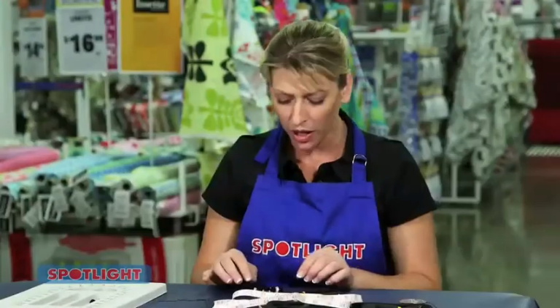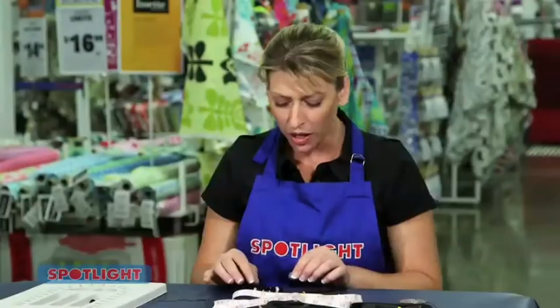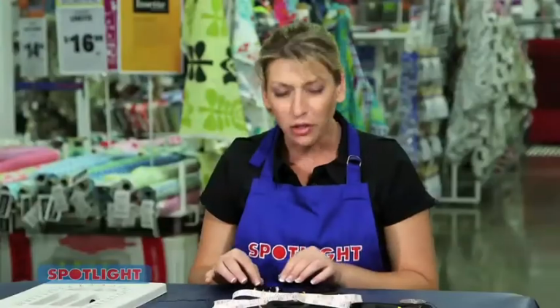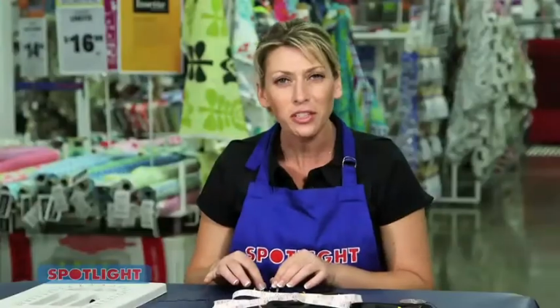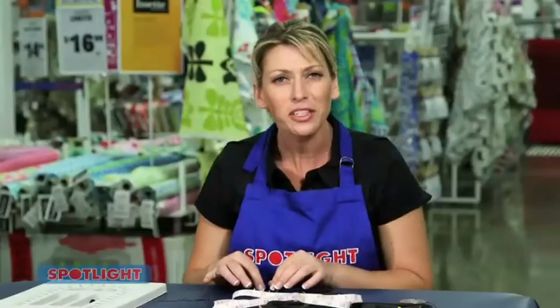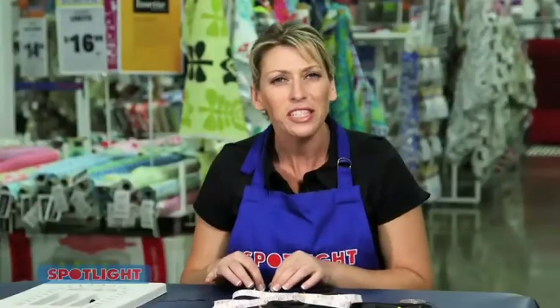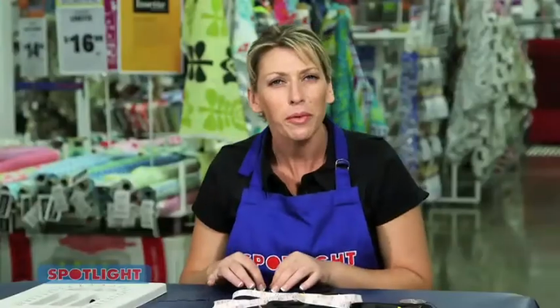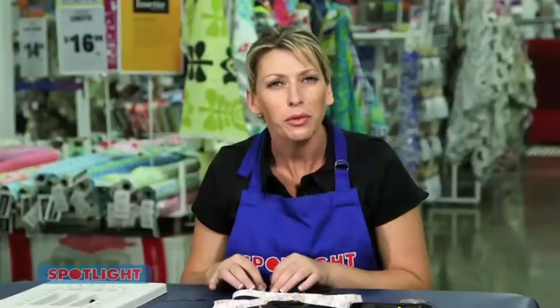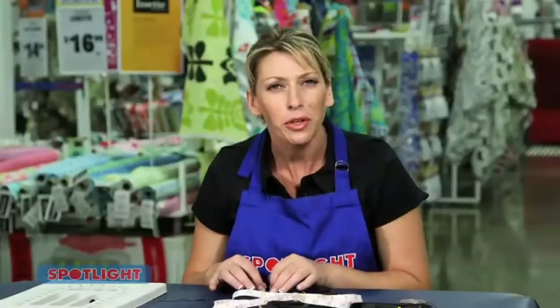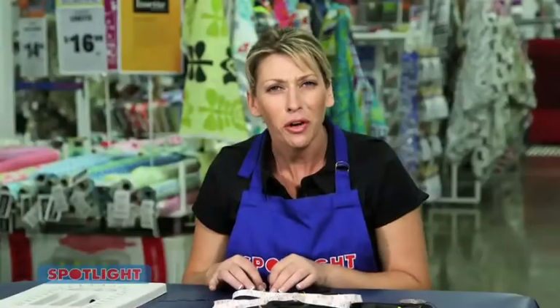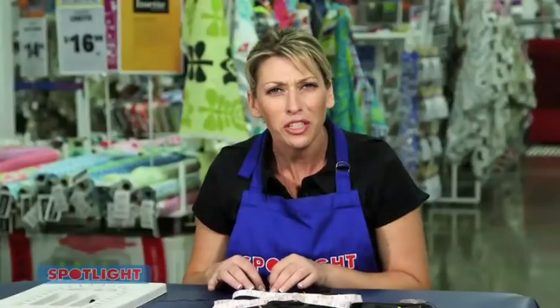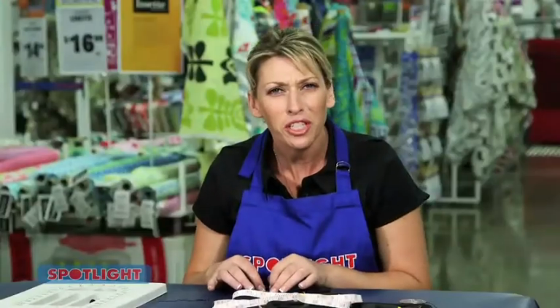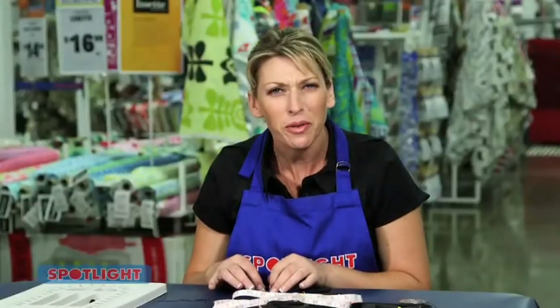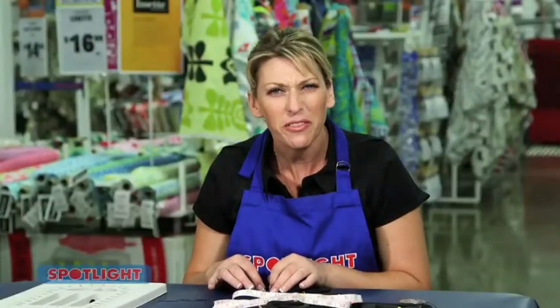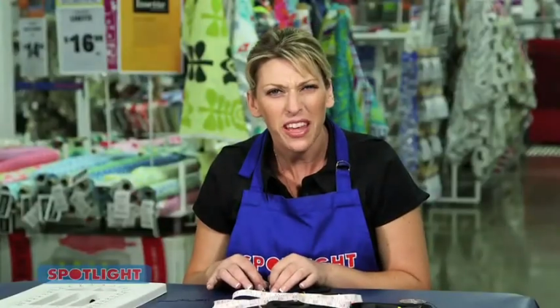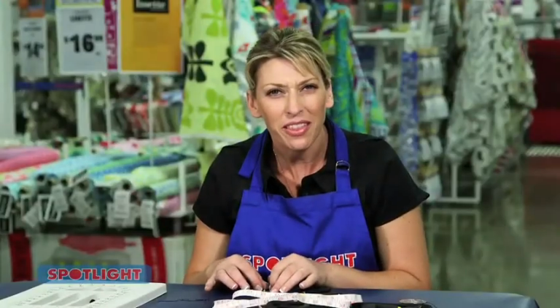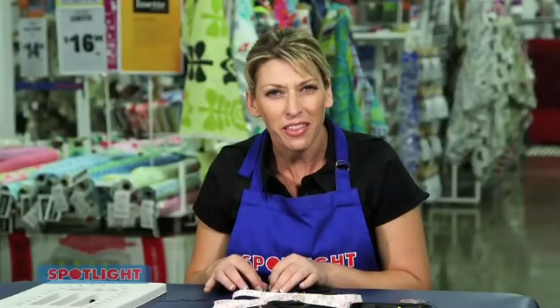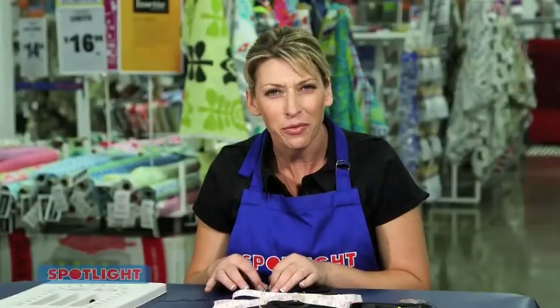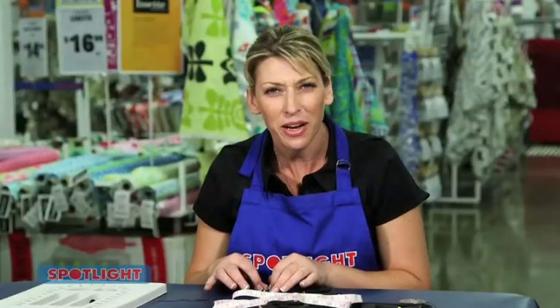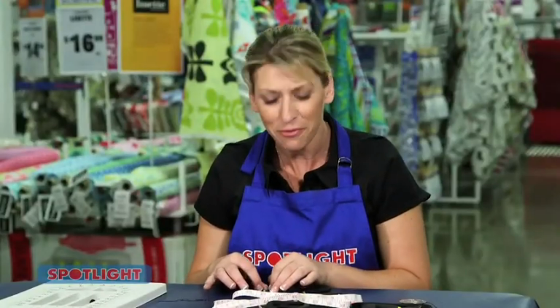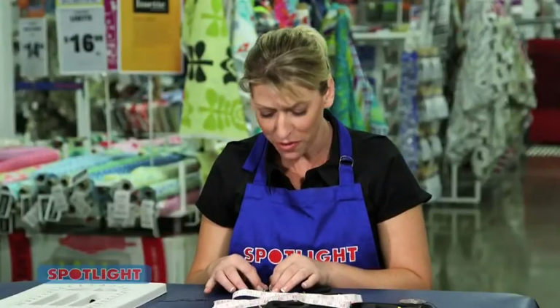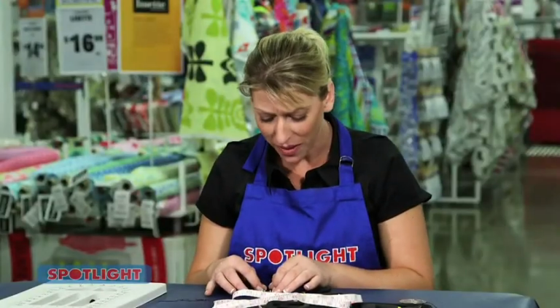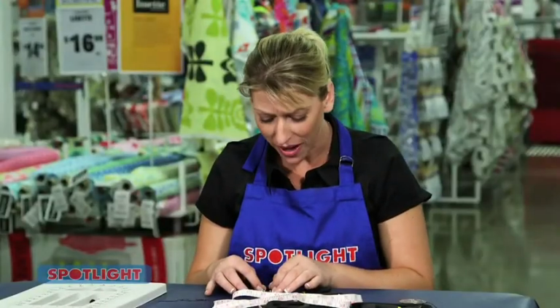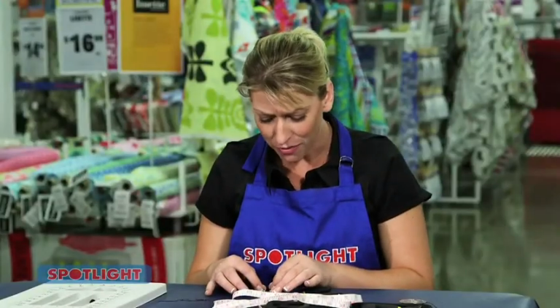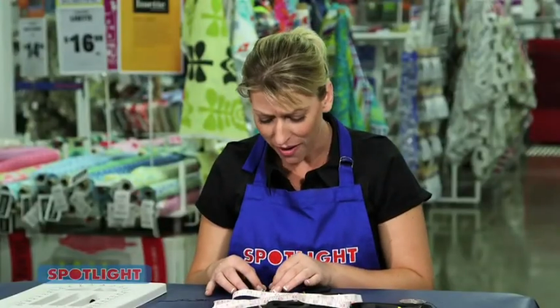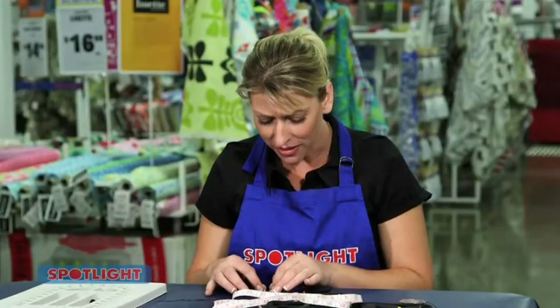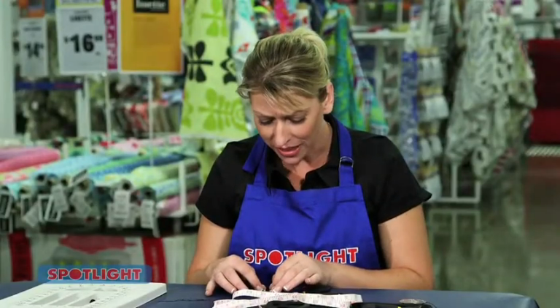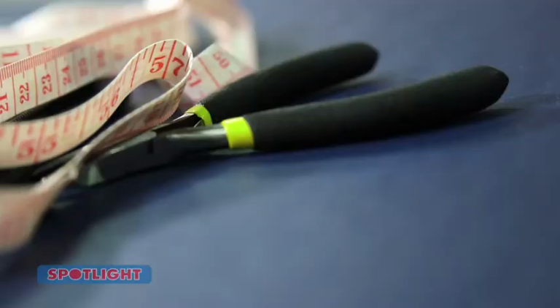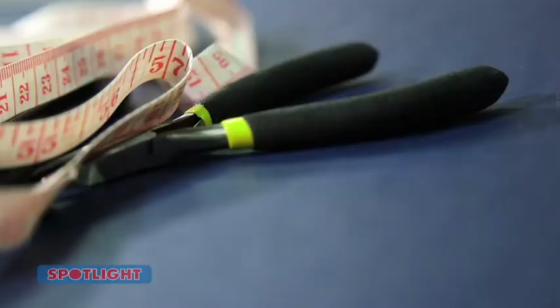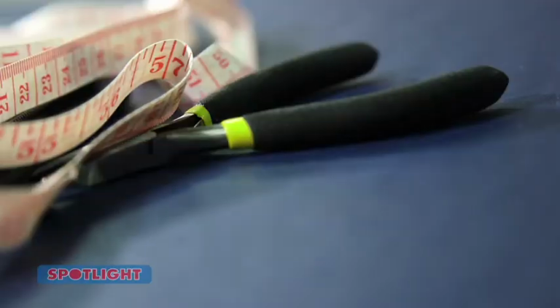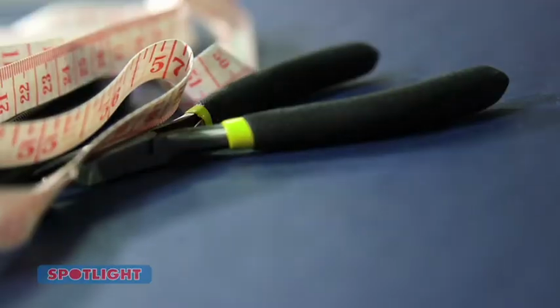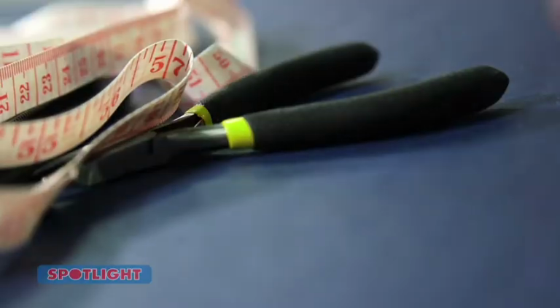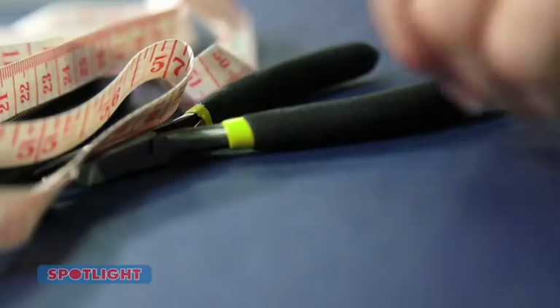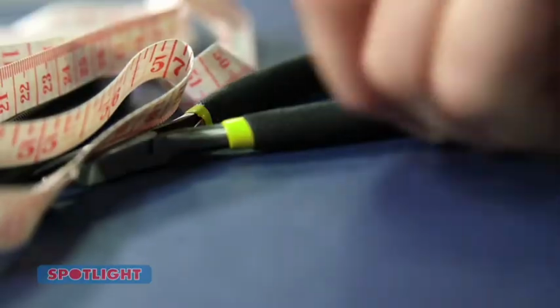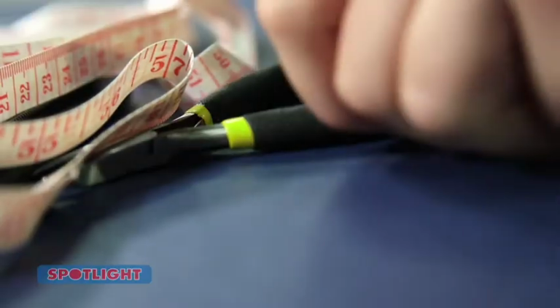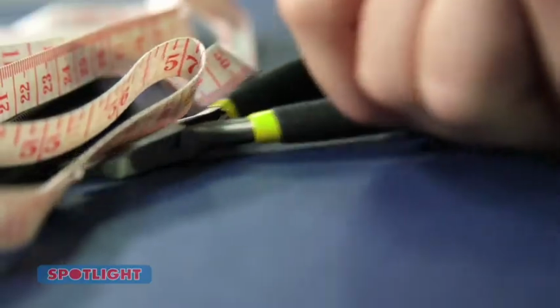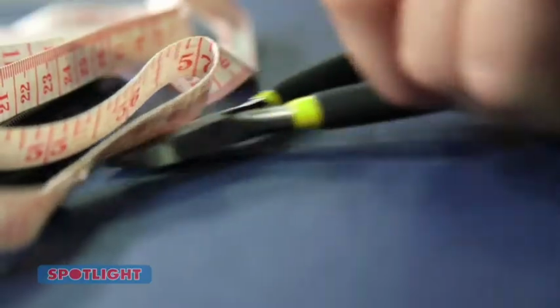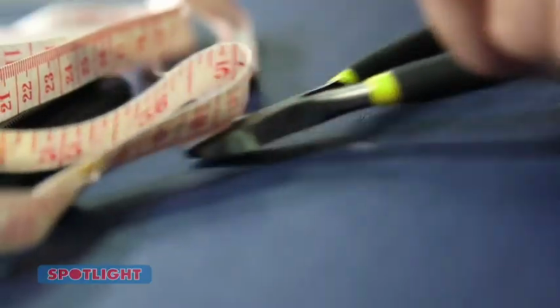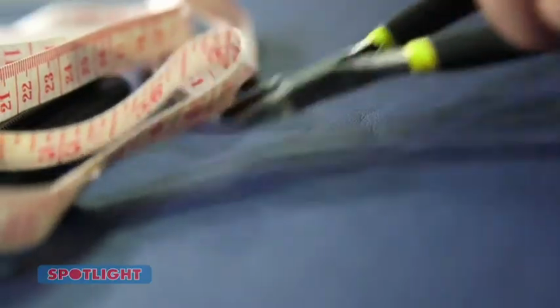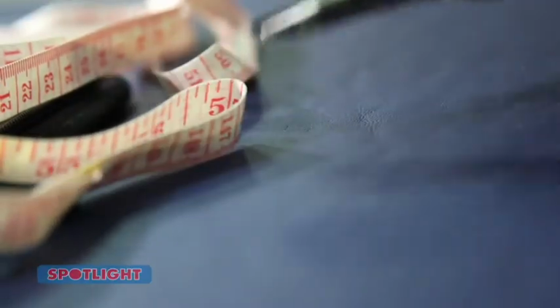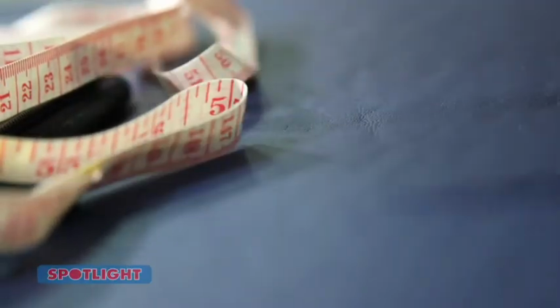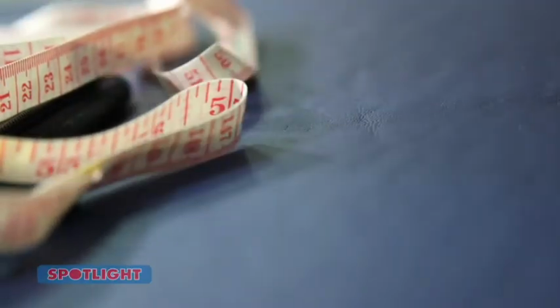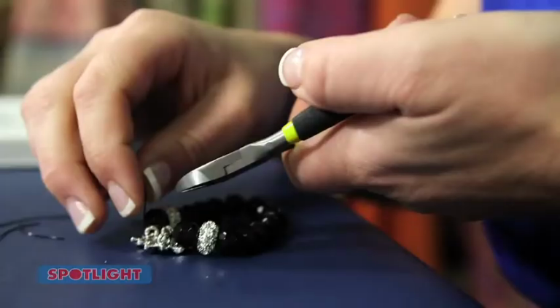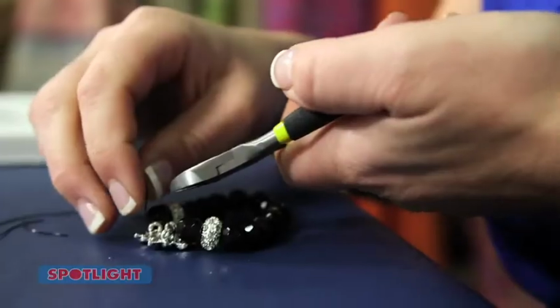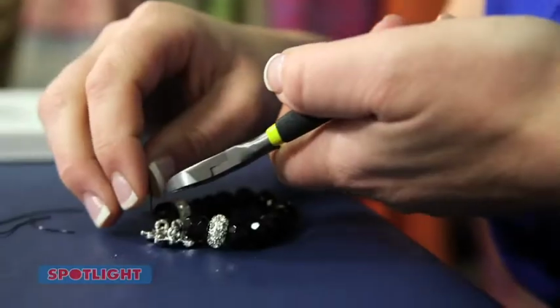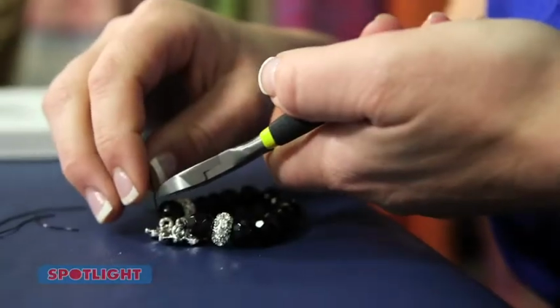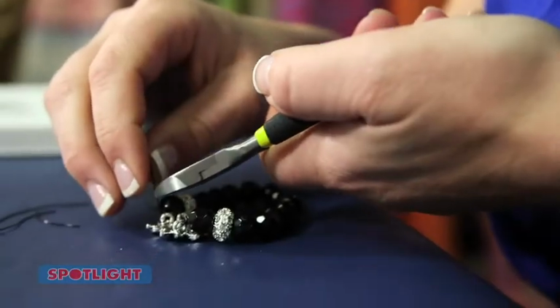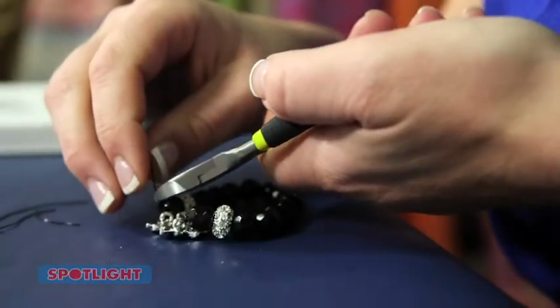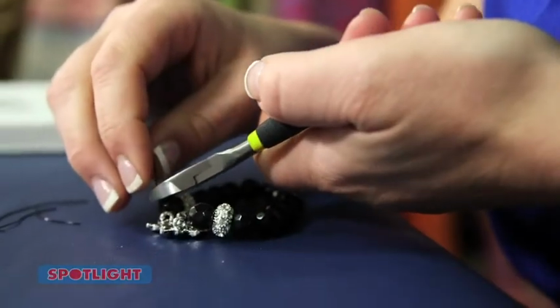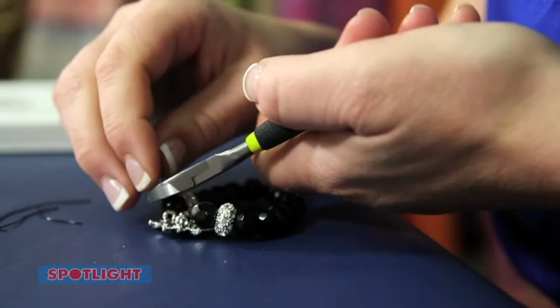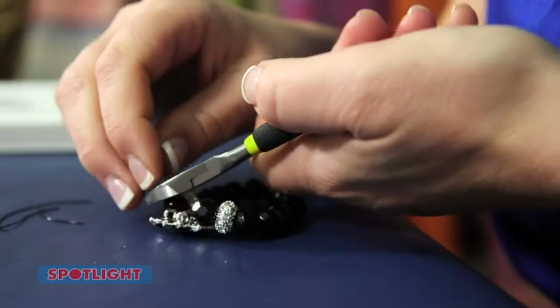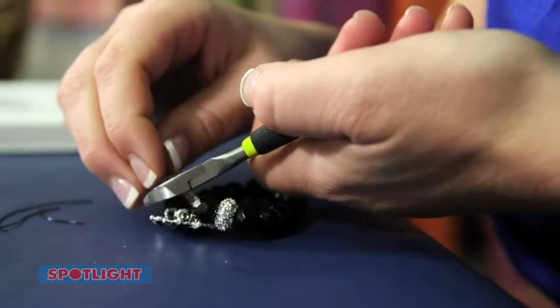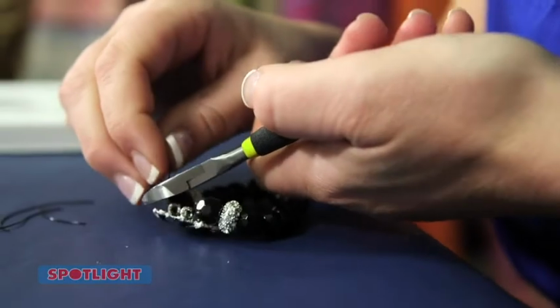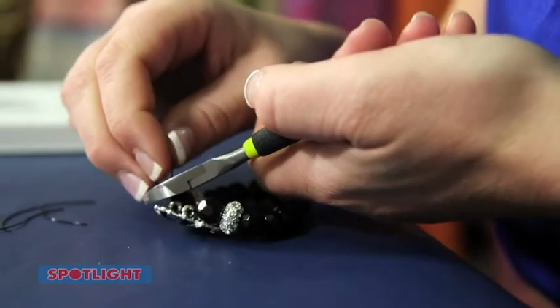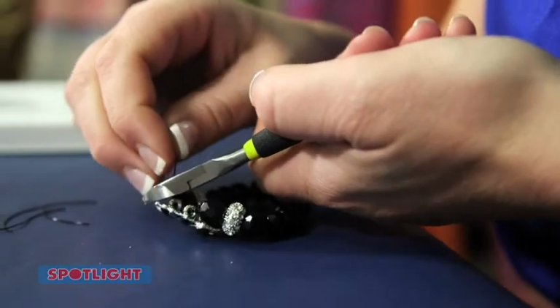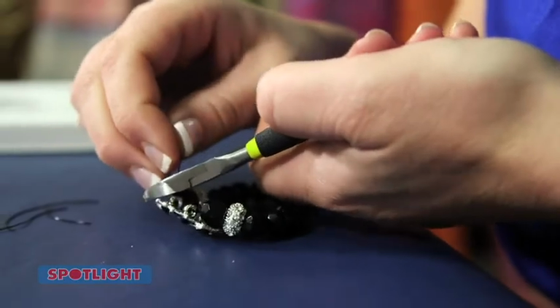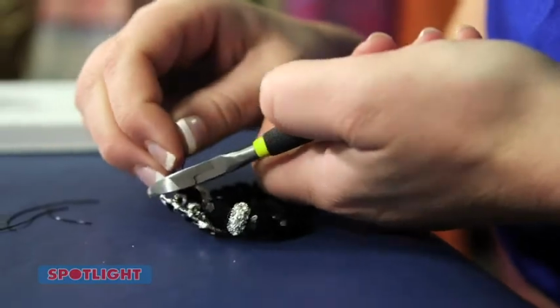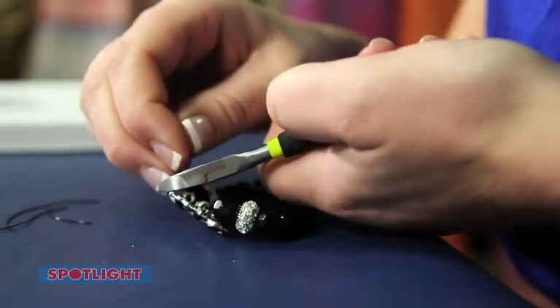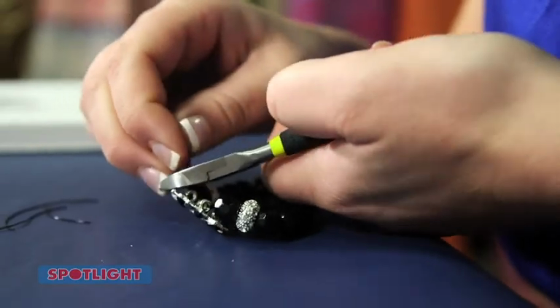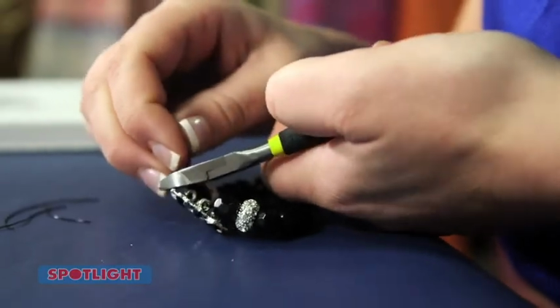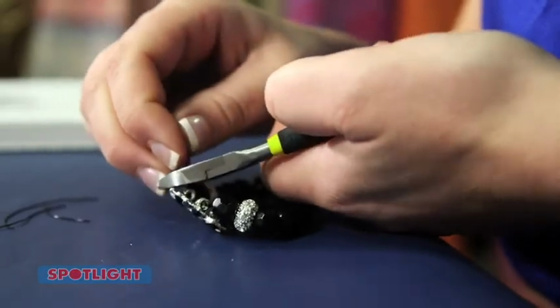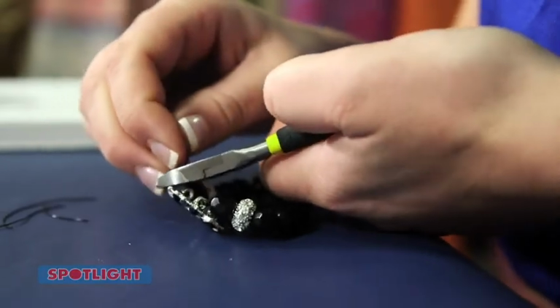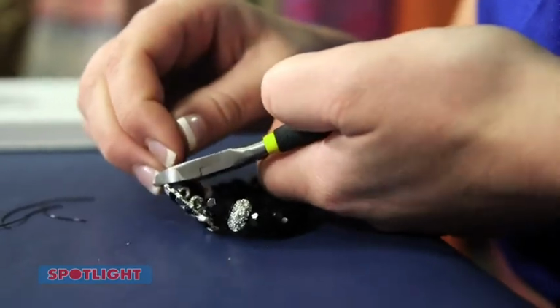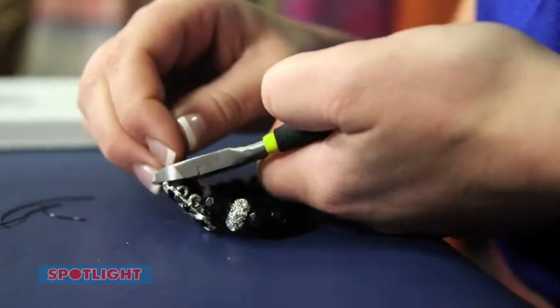Use a double knot to prevent the thread from unravelling and then just snip off the excess, making sure you don't get too close to the knot.